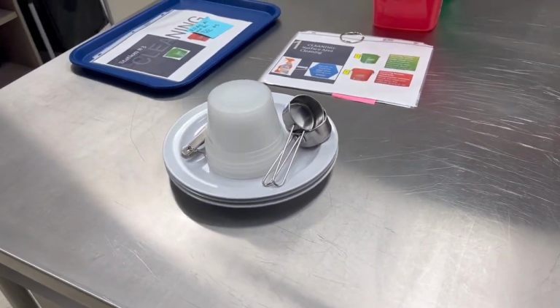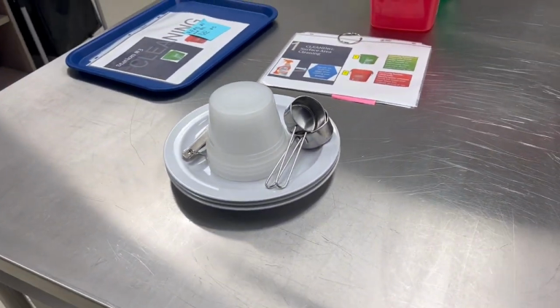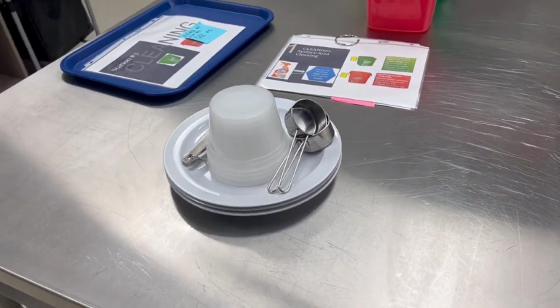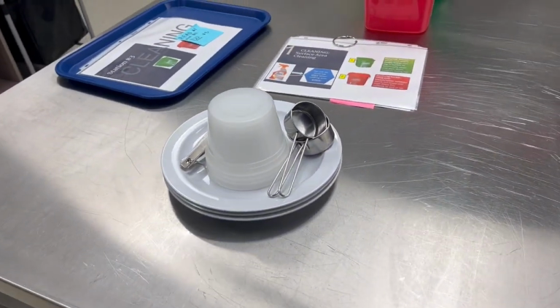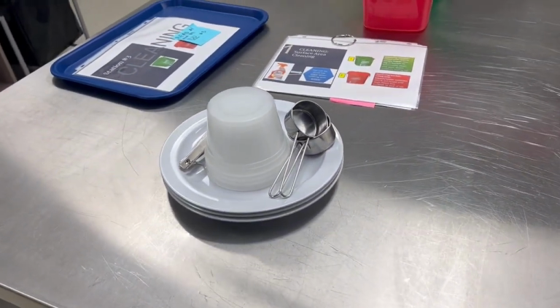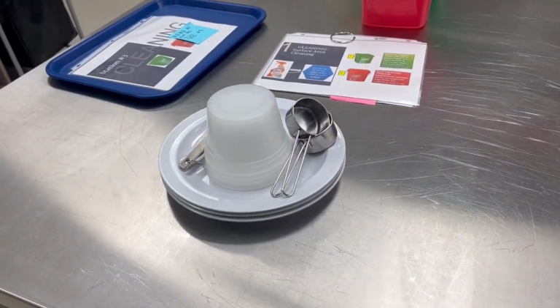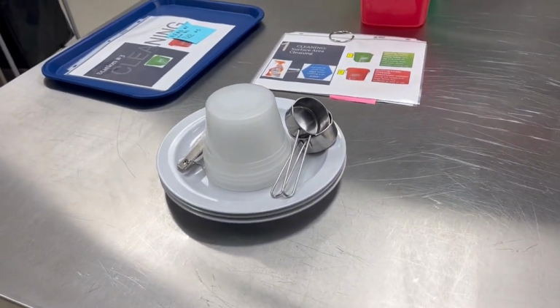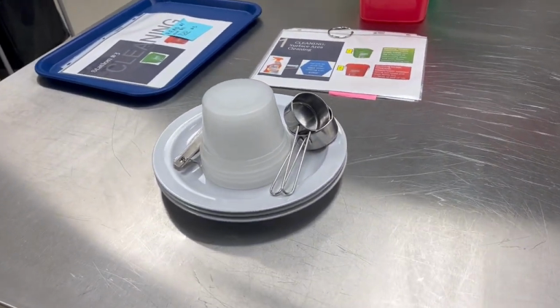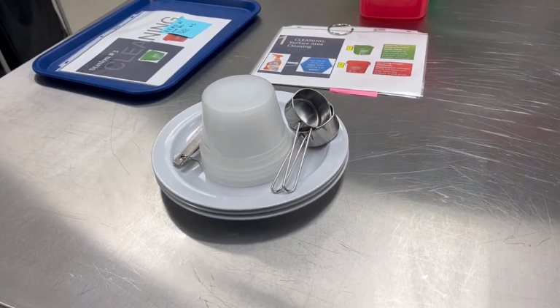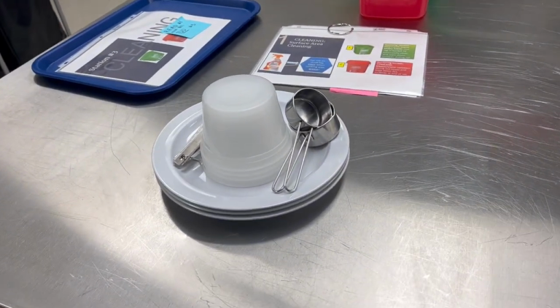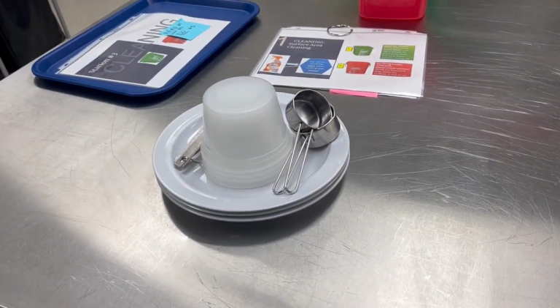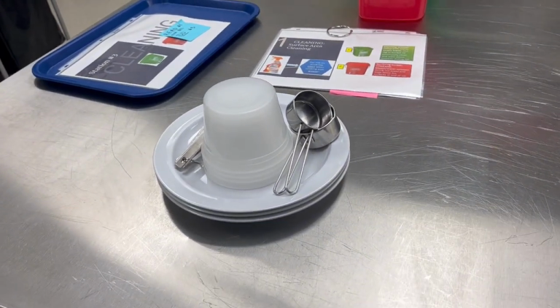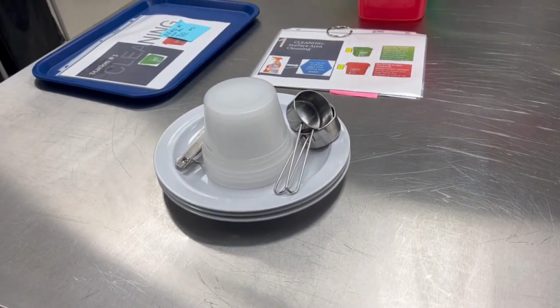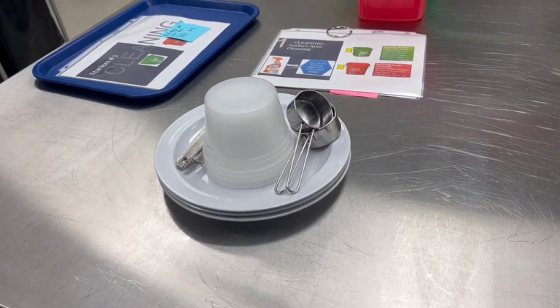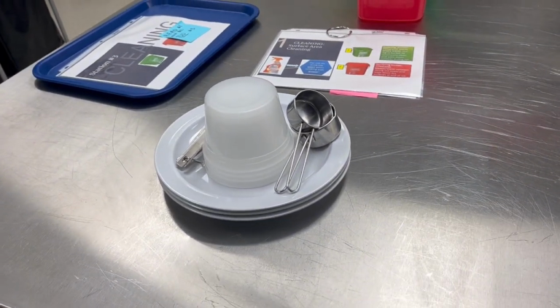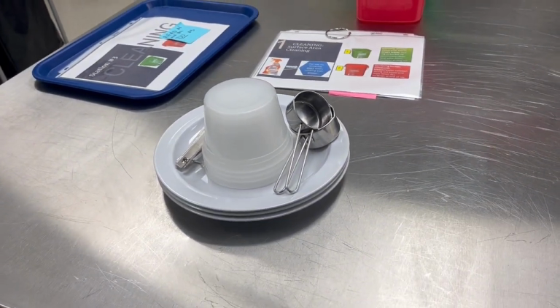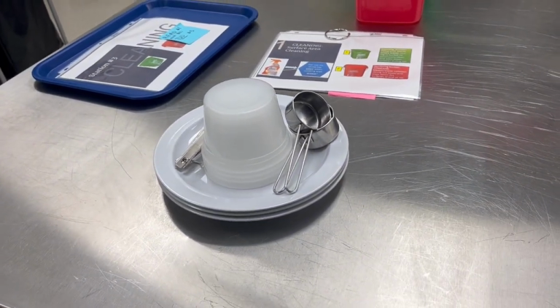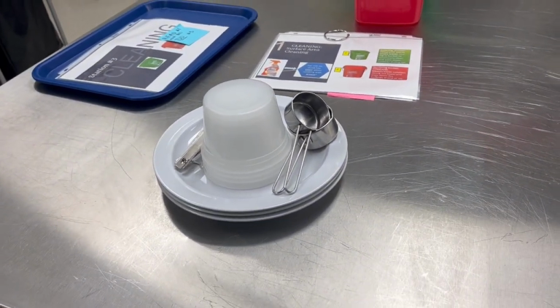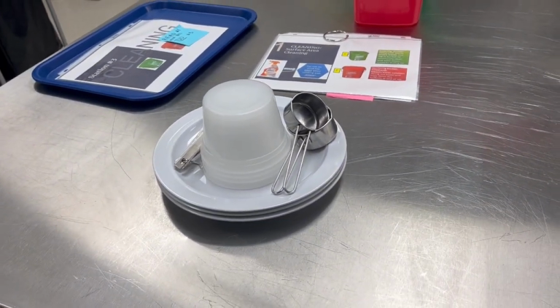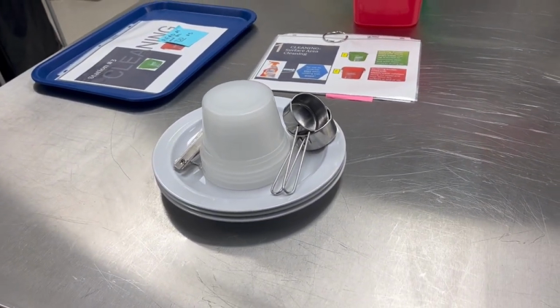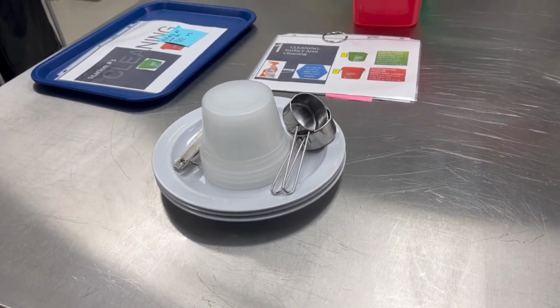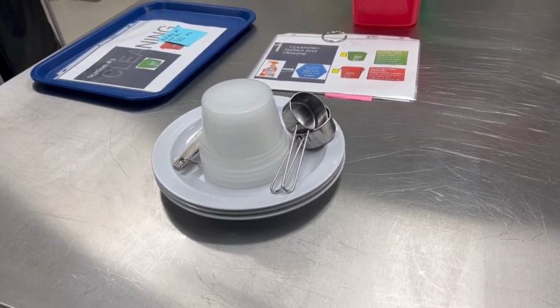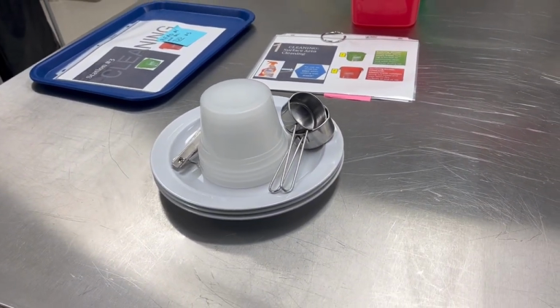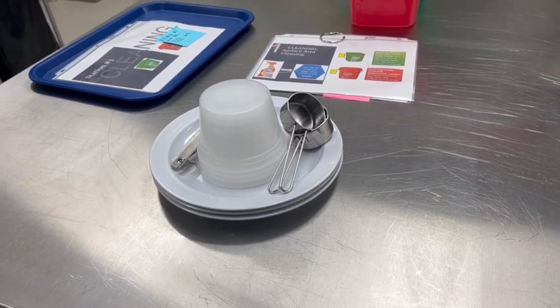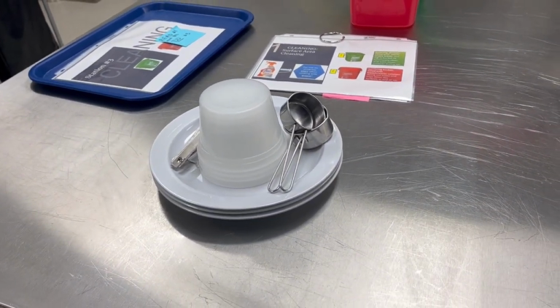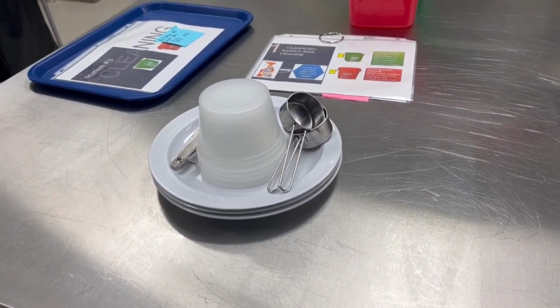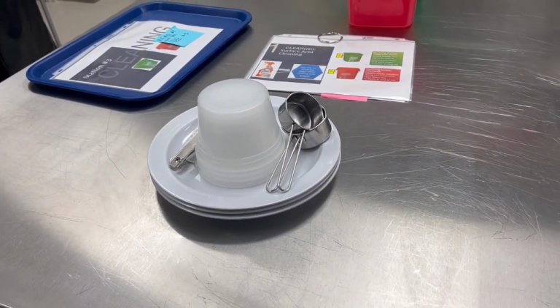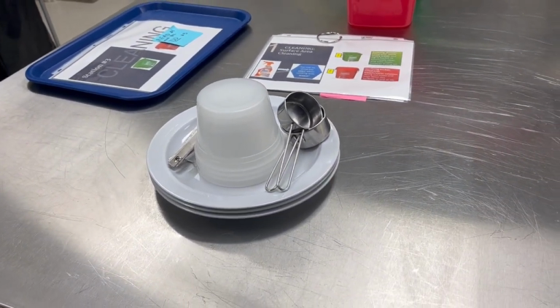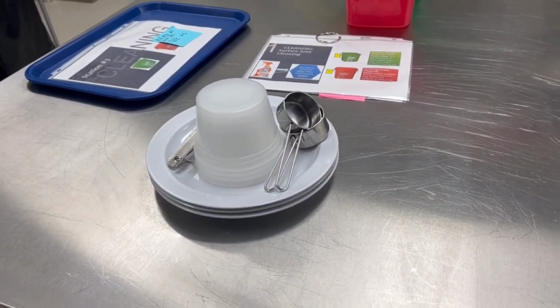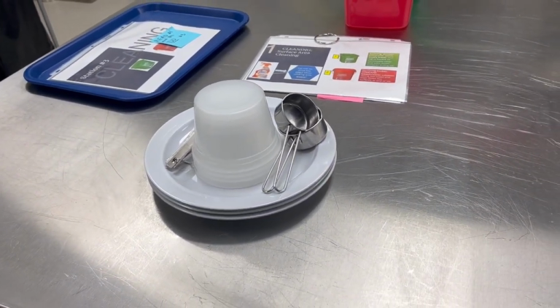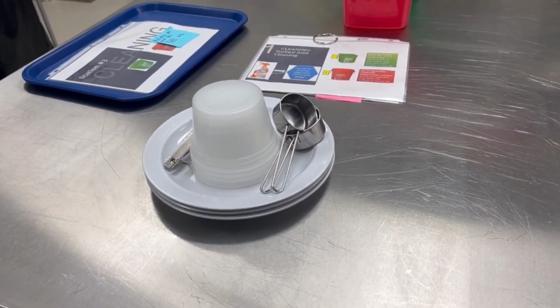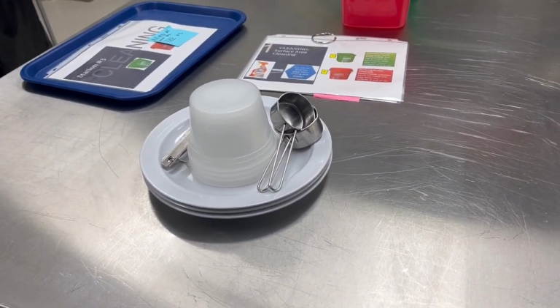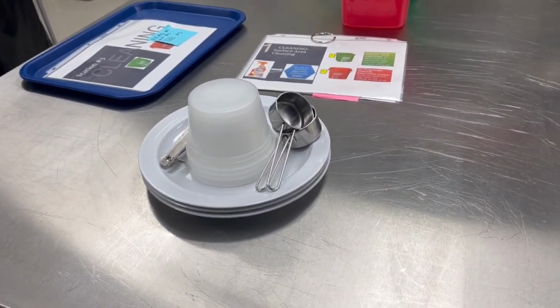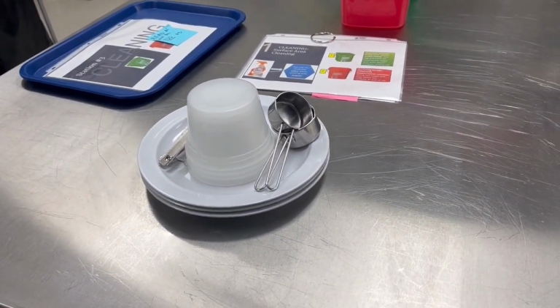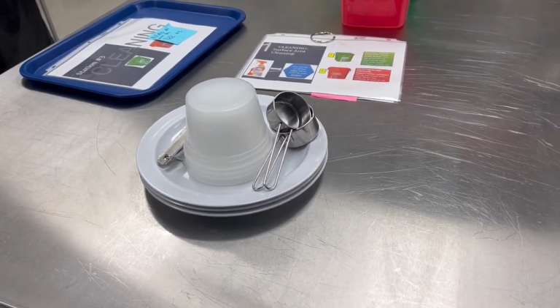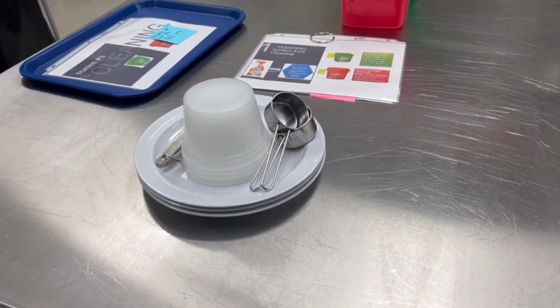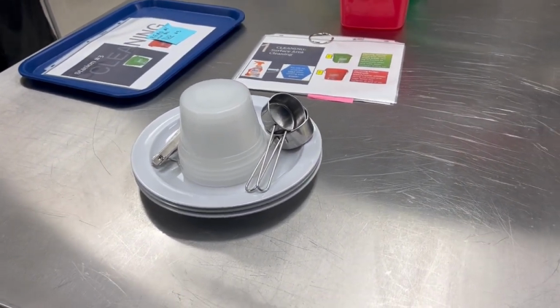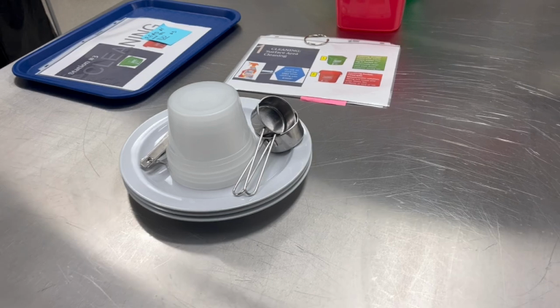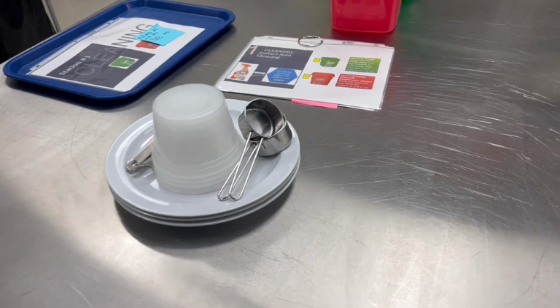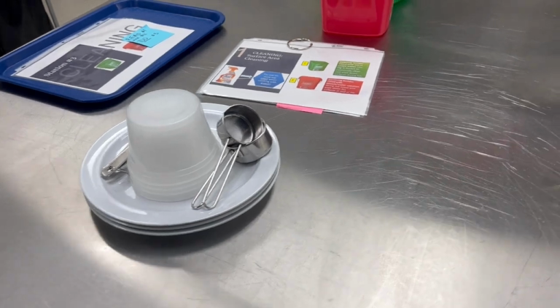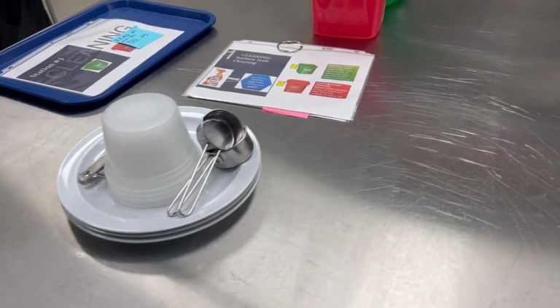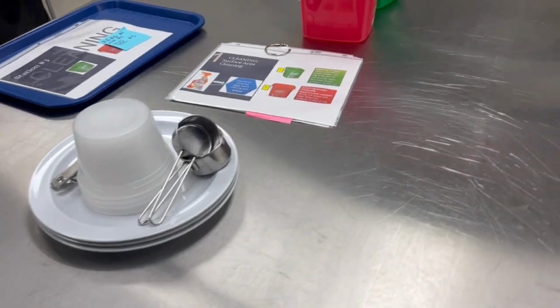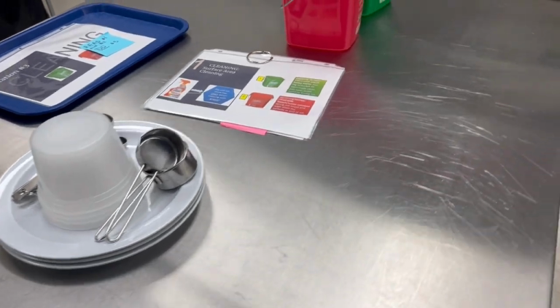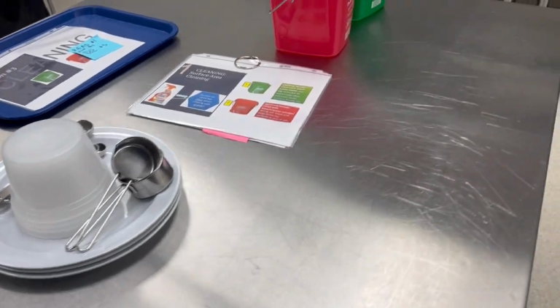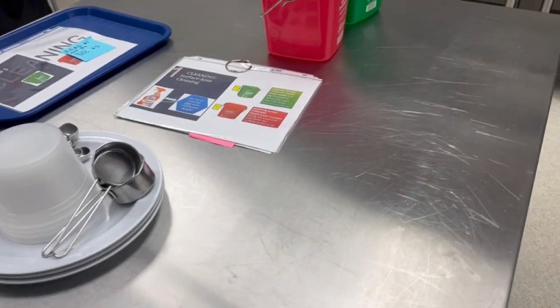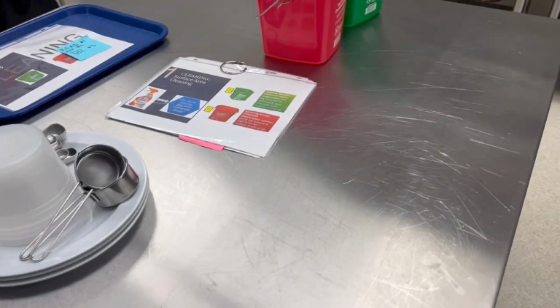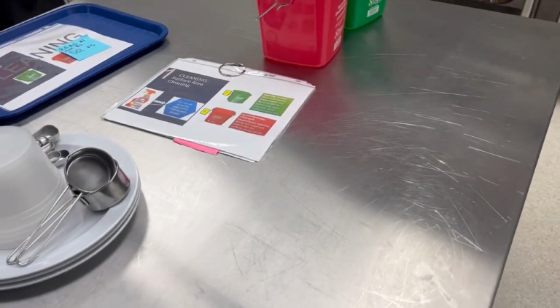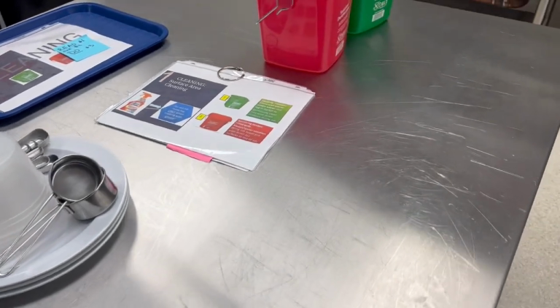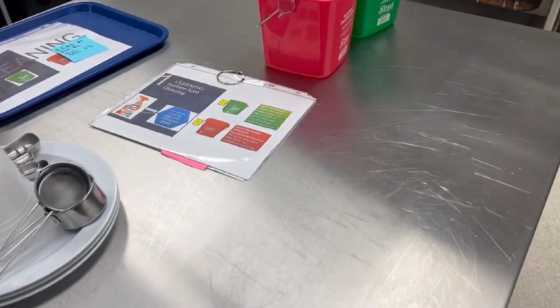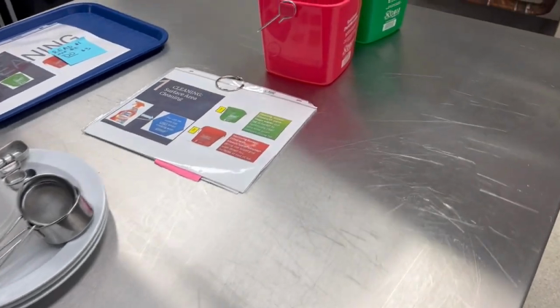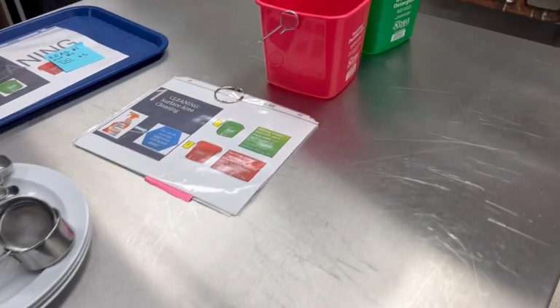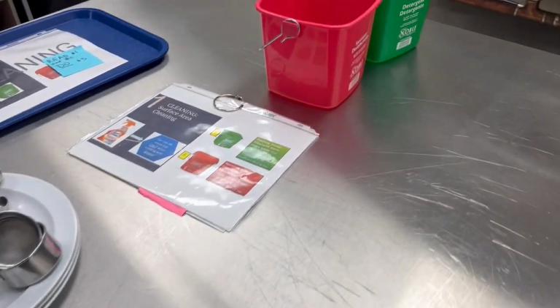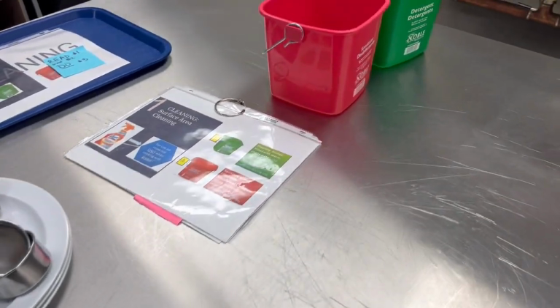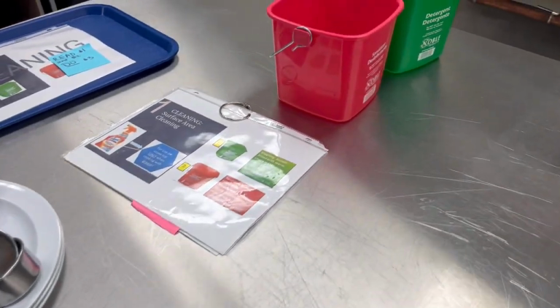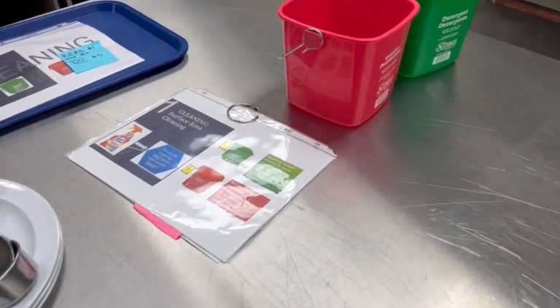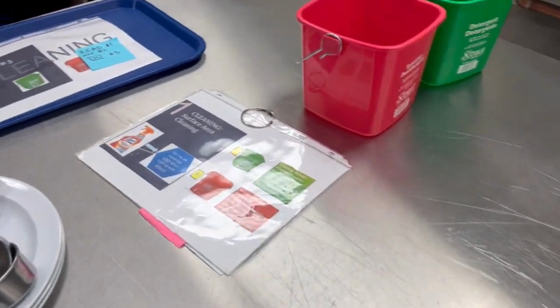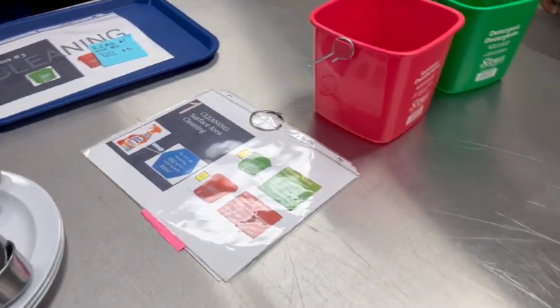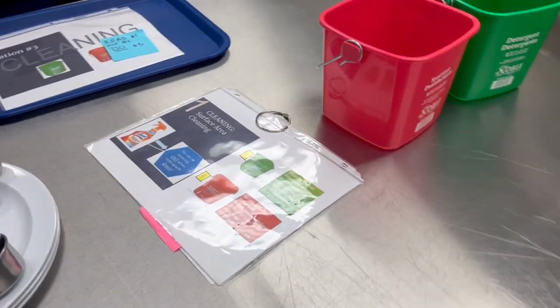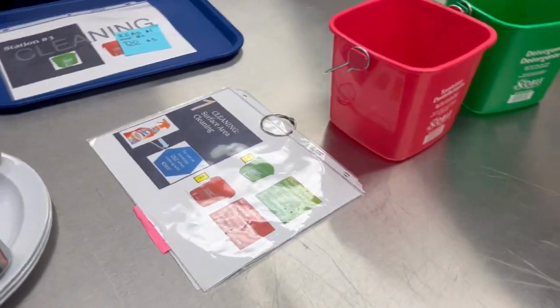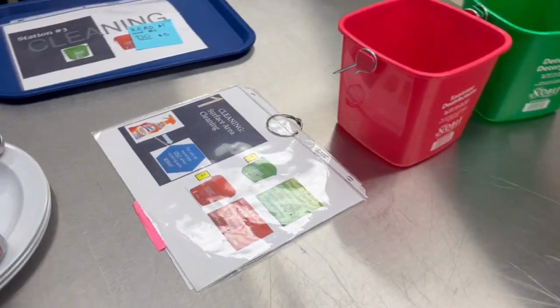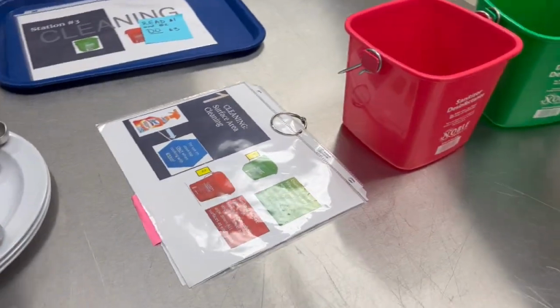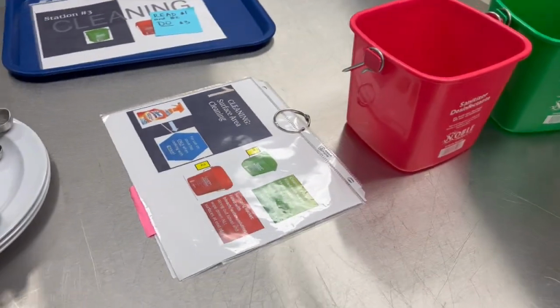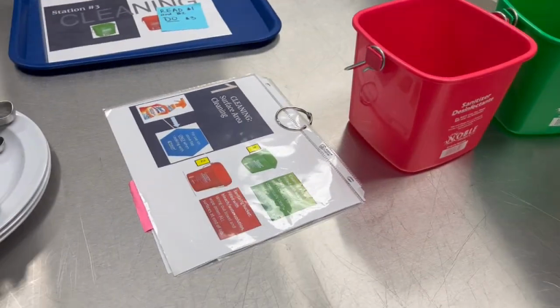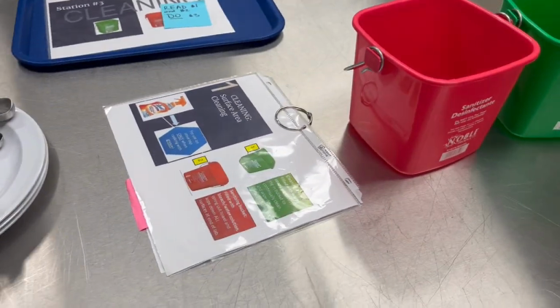These are the dishes that you're going to clean today. Cleaning is one of the most important things that you will do.